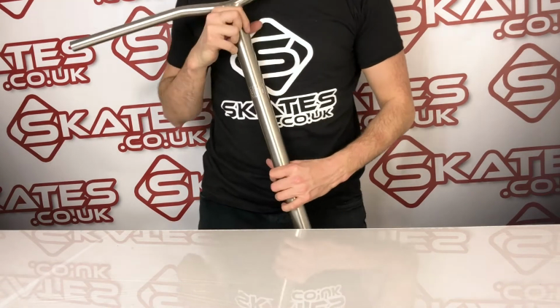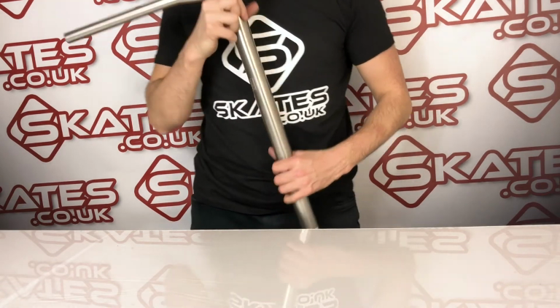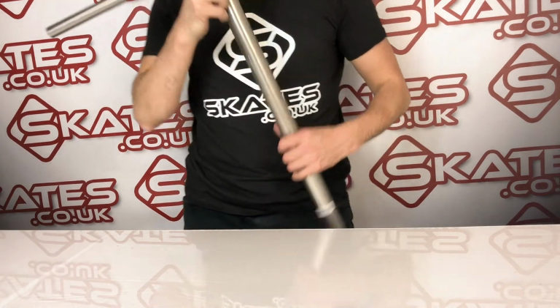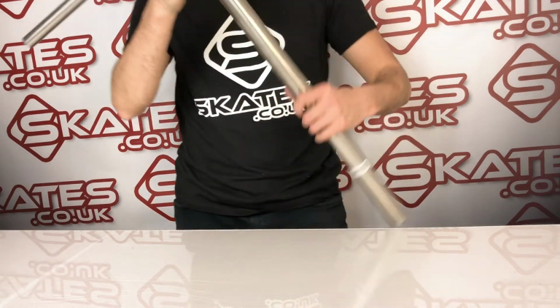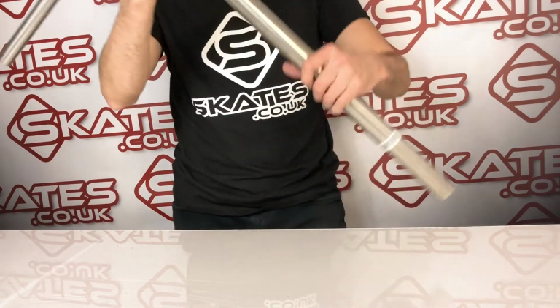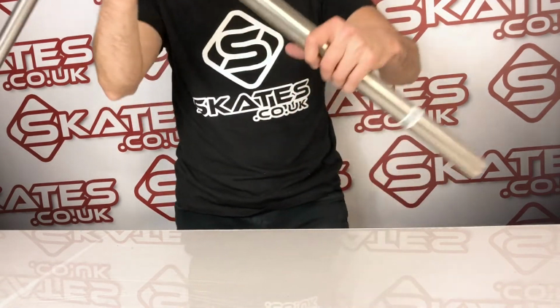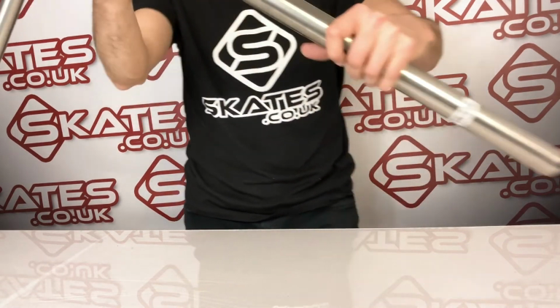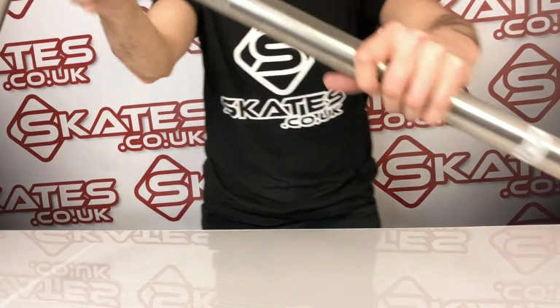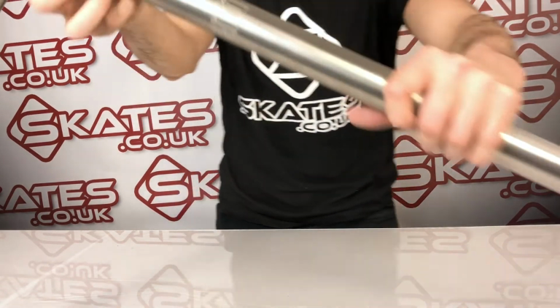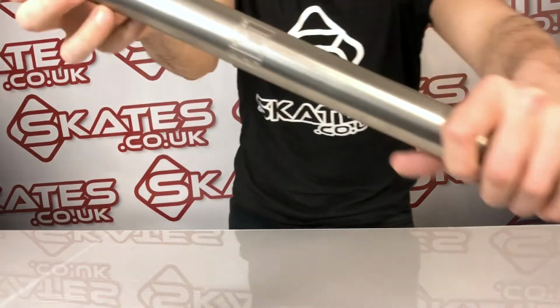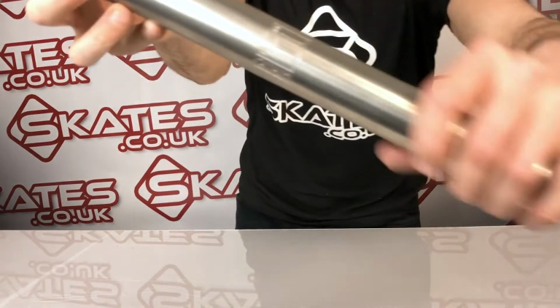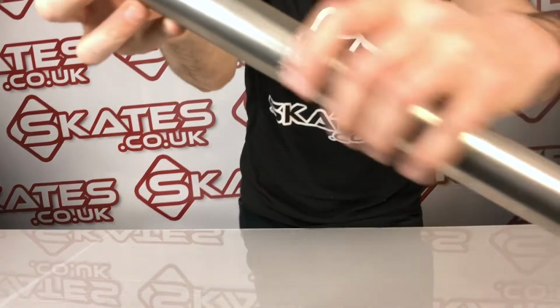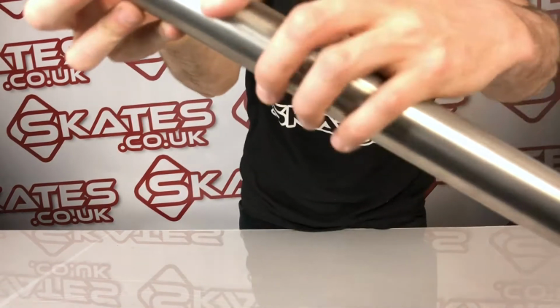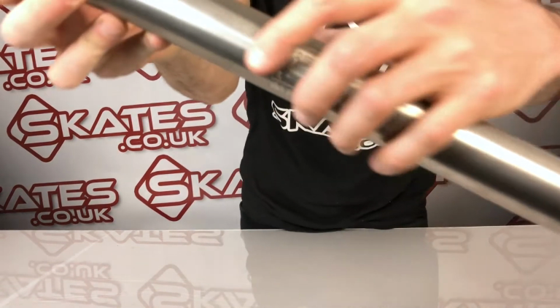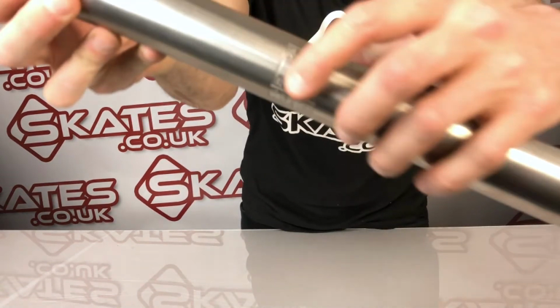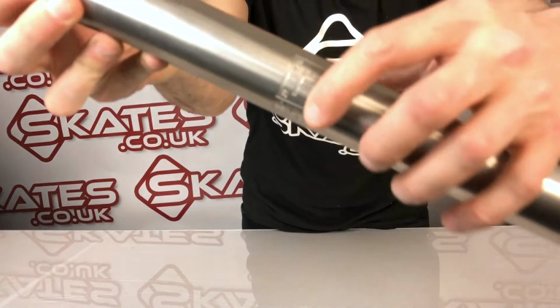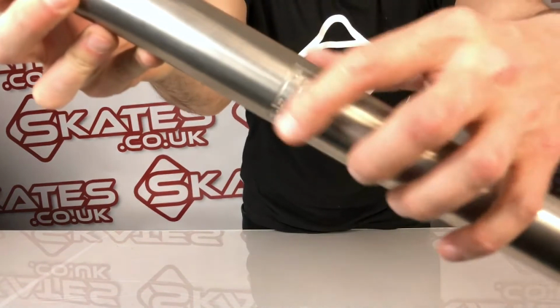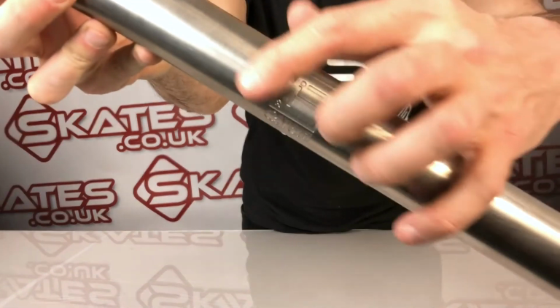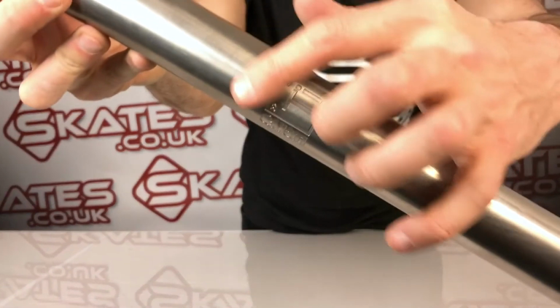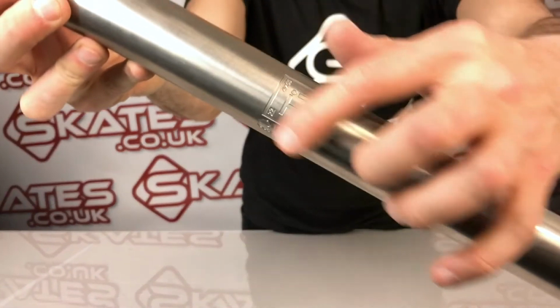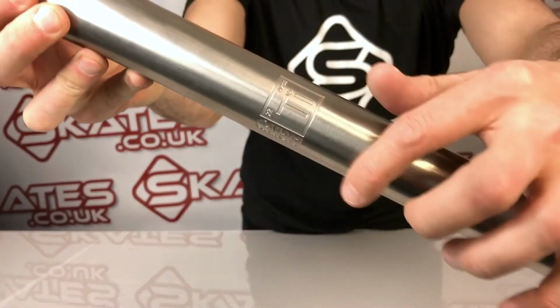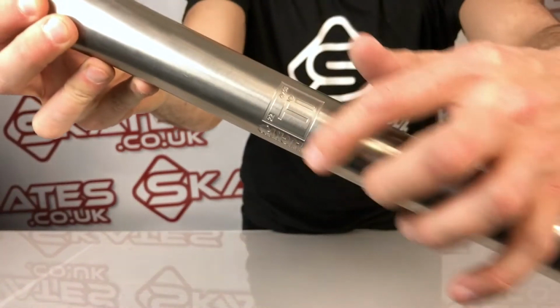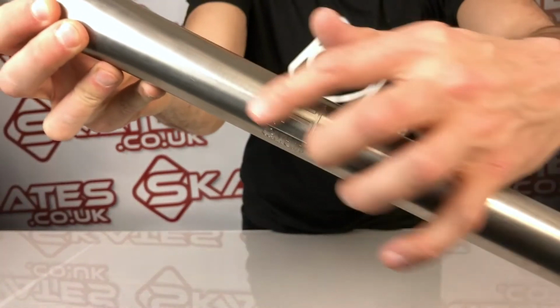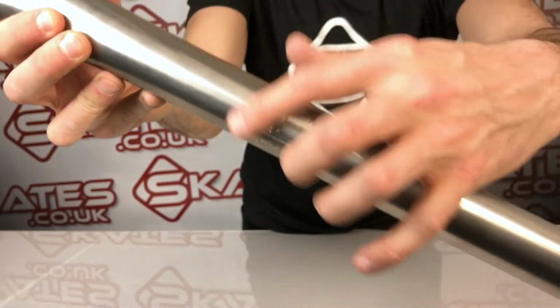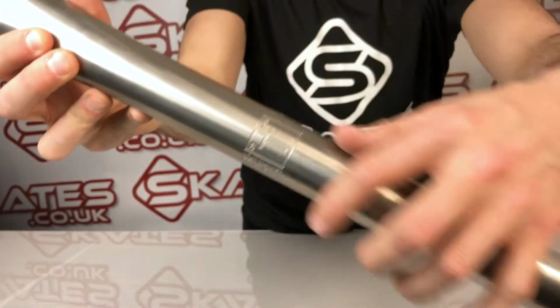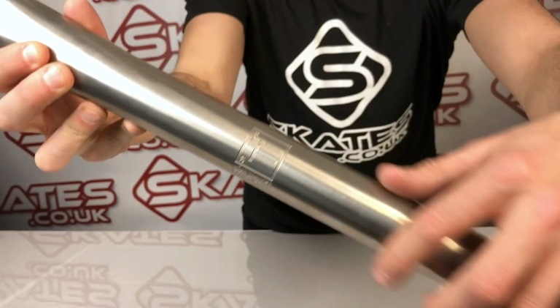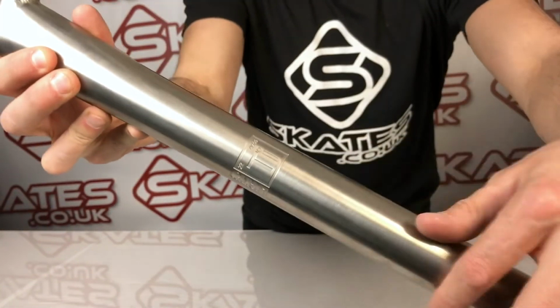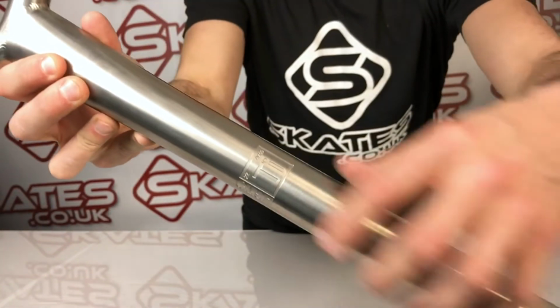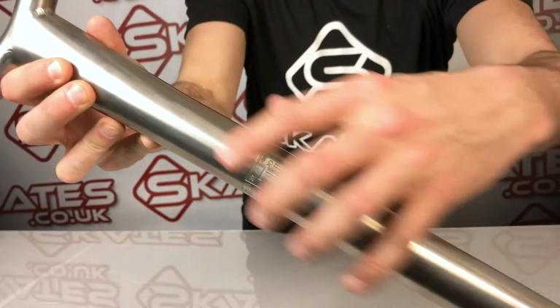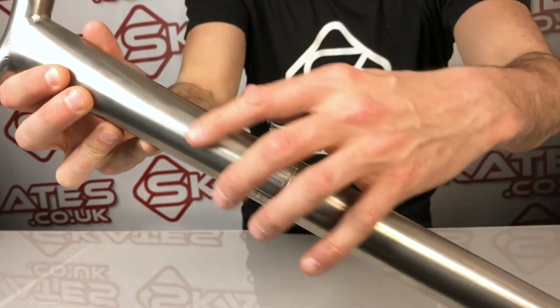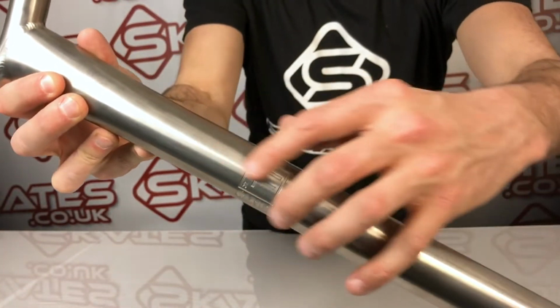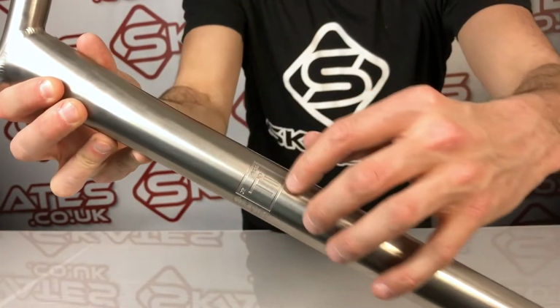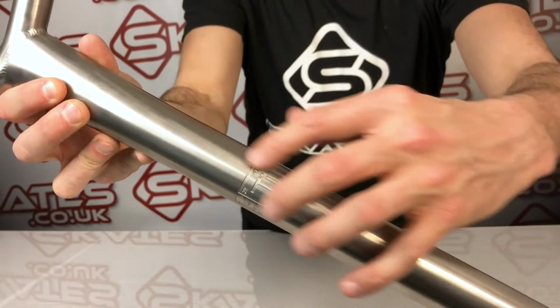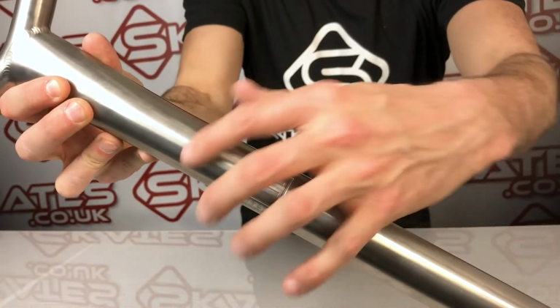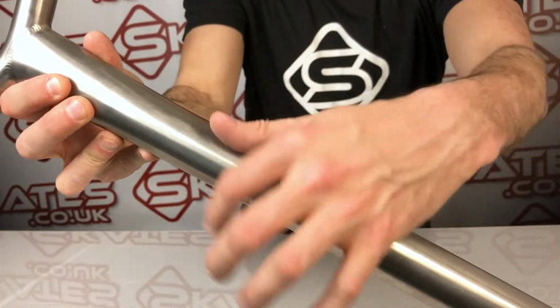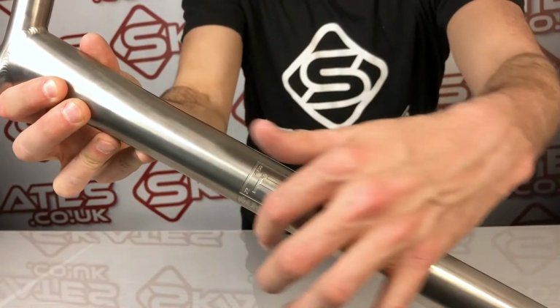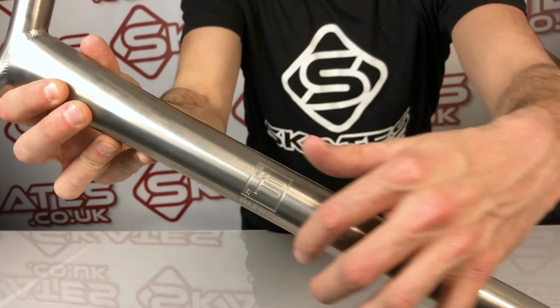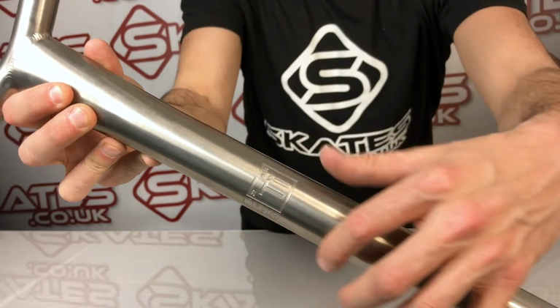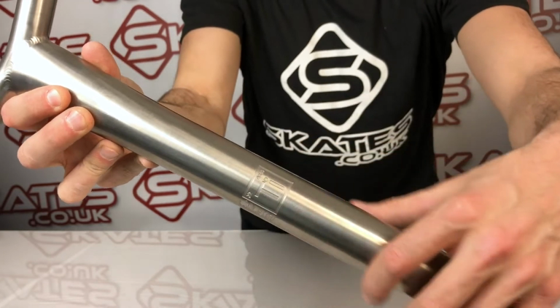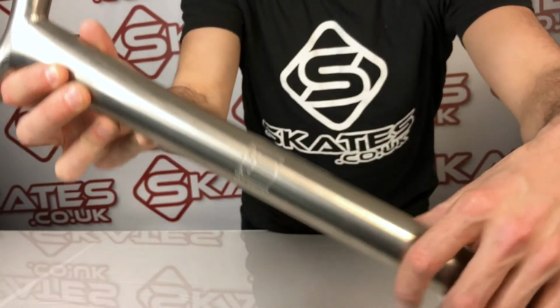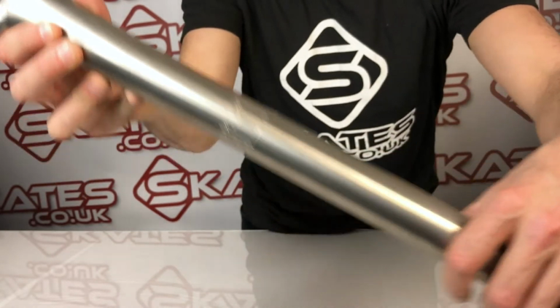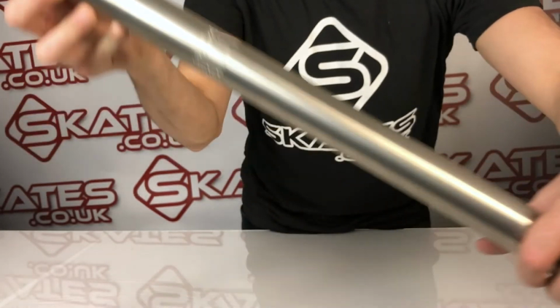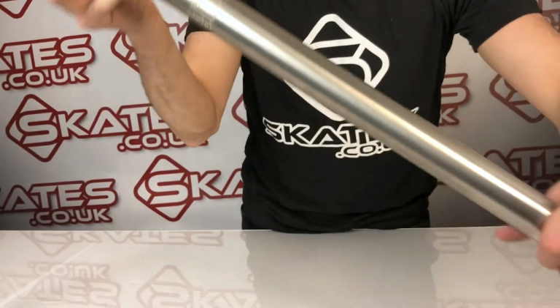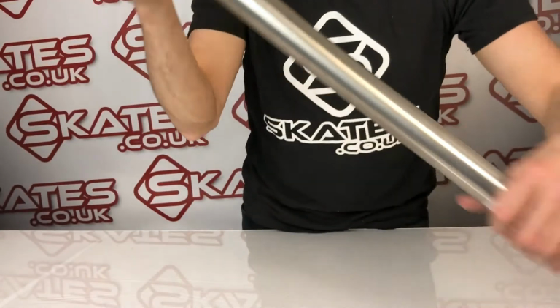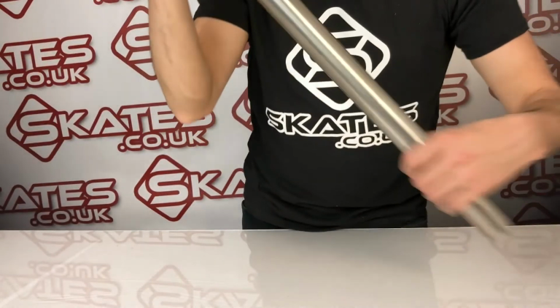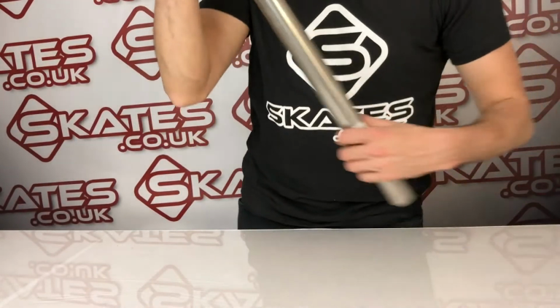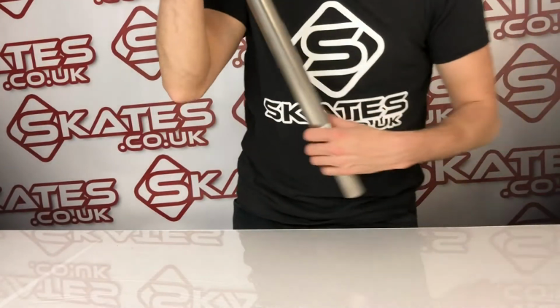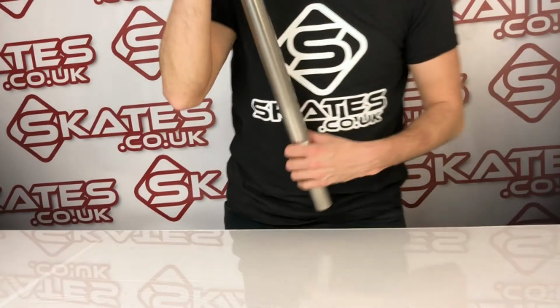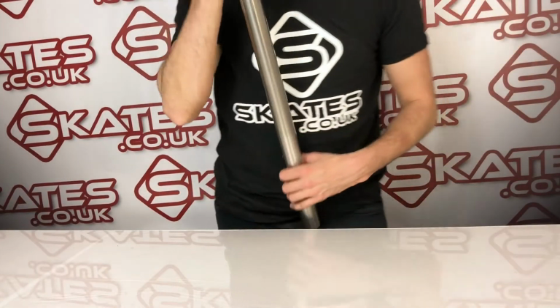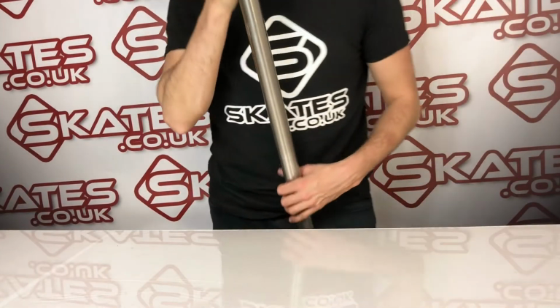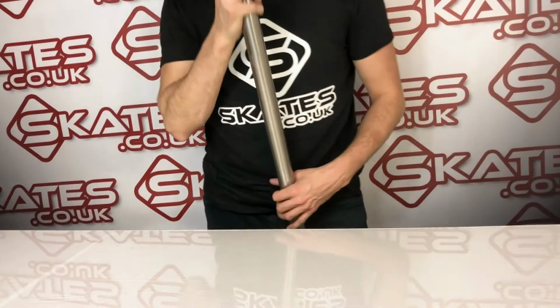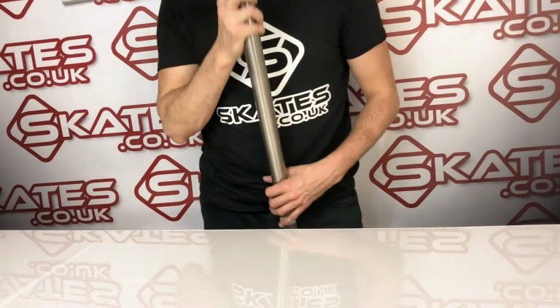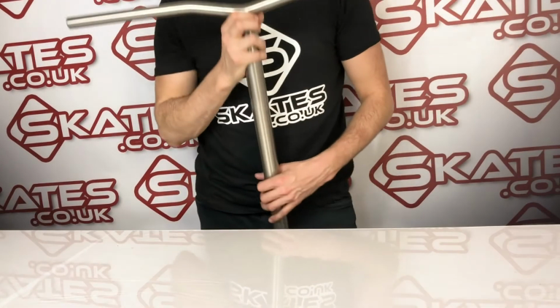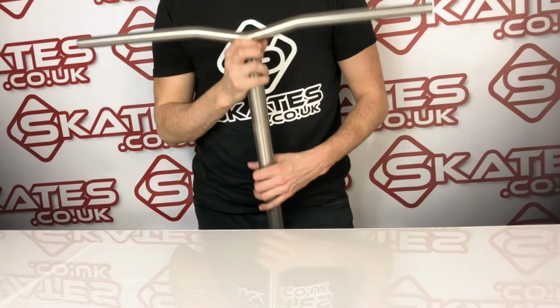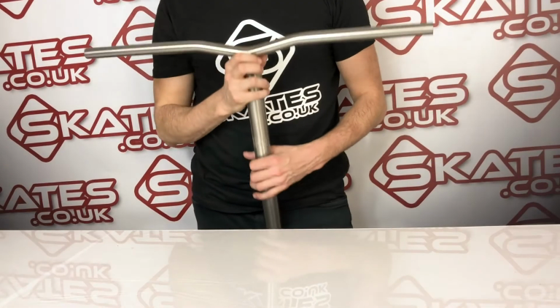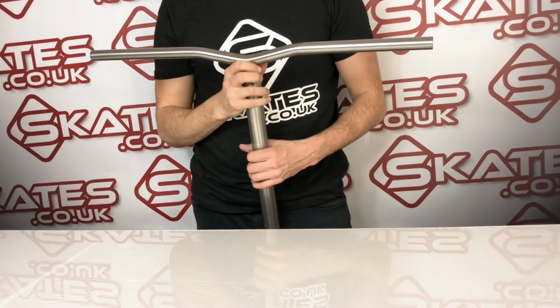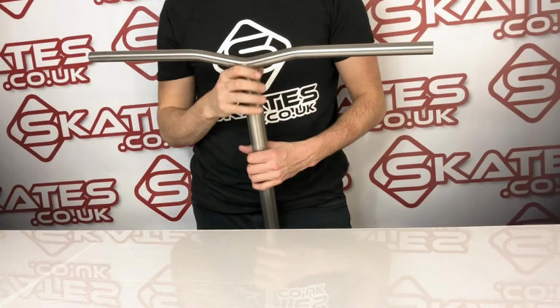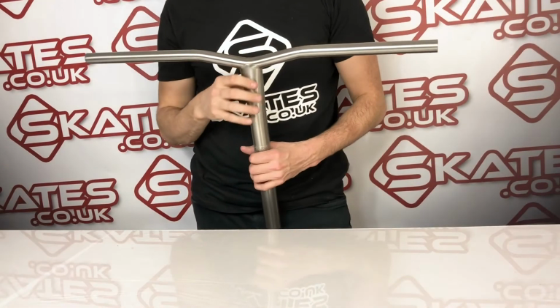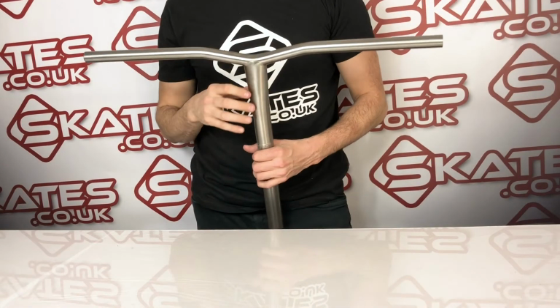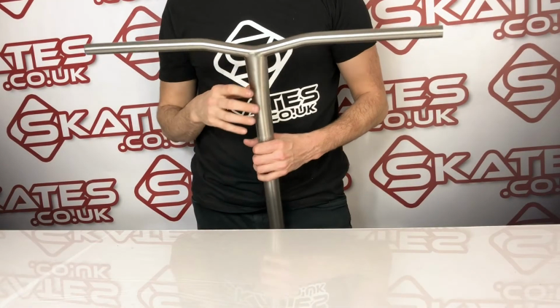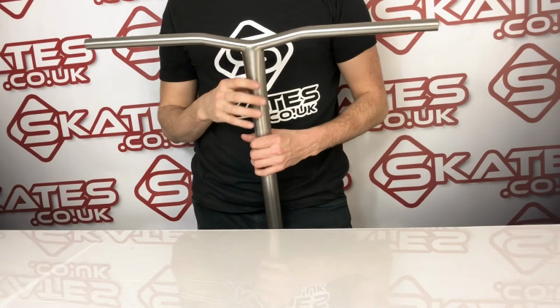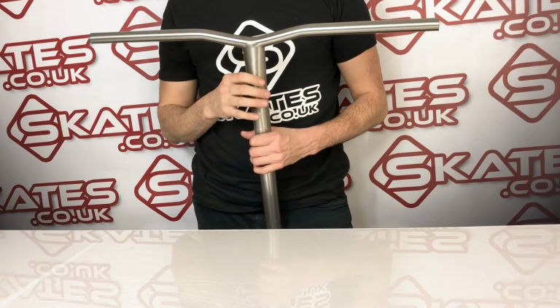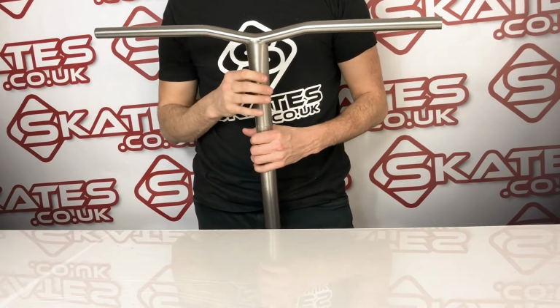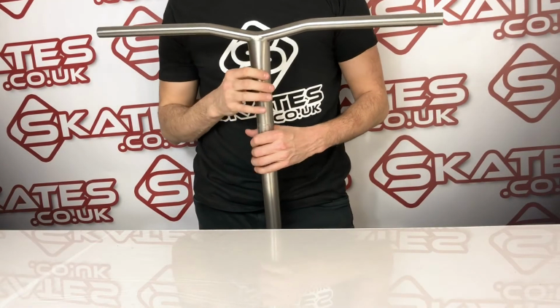One thing I really like is the little indentation at the front here. I think that's a really classy little finish, and it's made of titanium as I said.